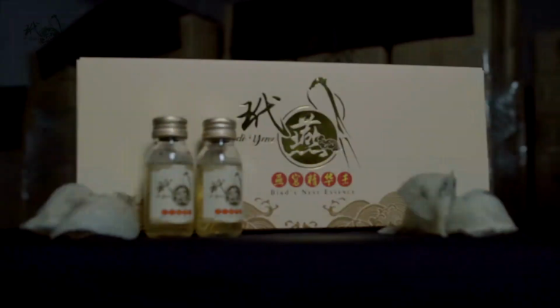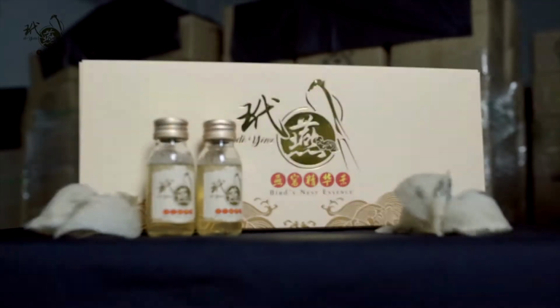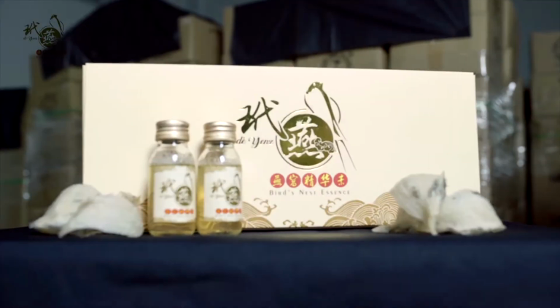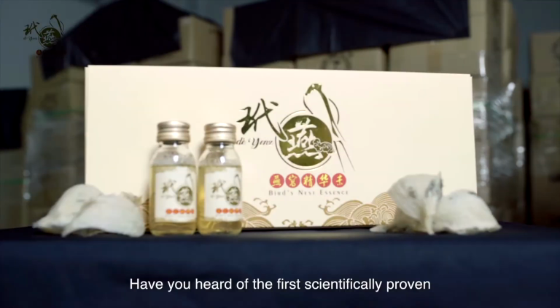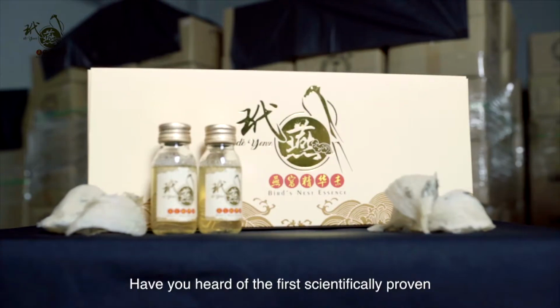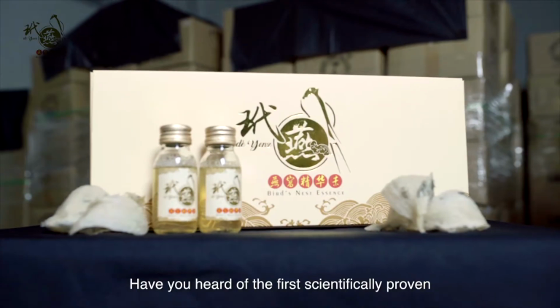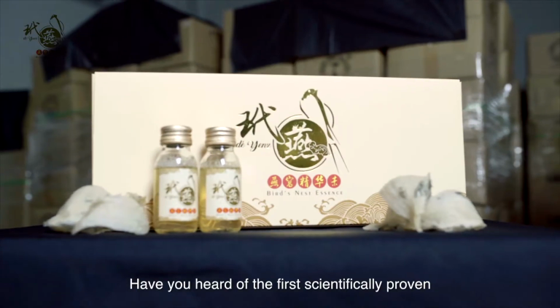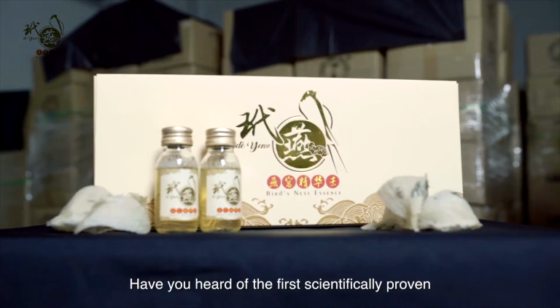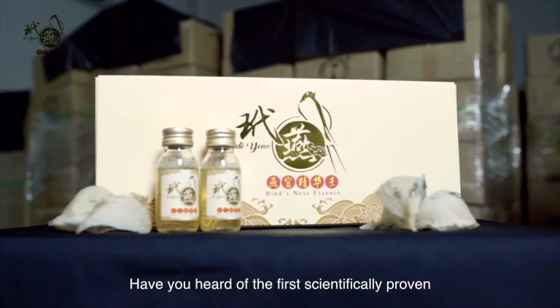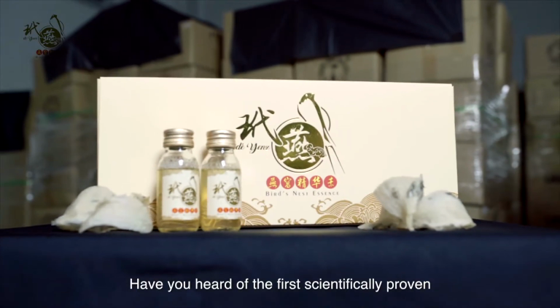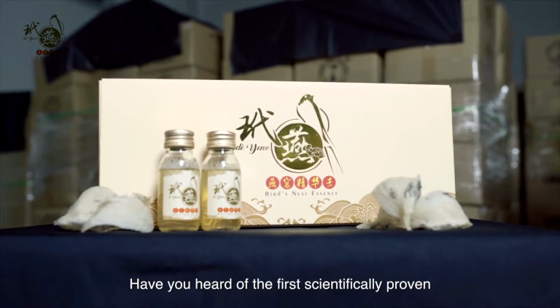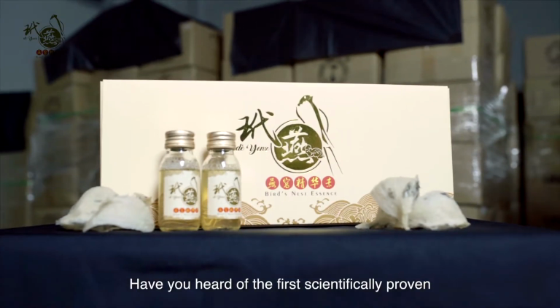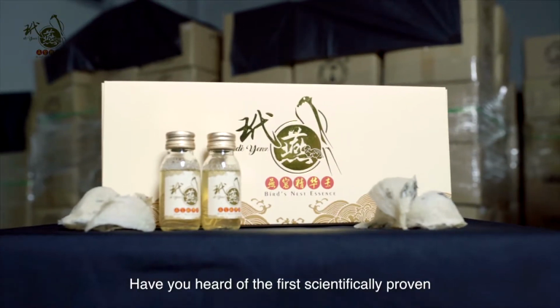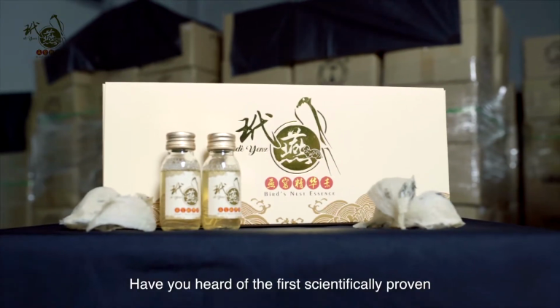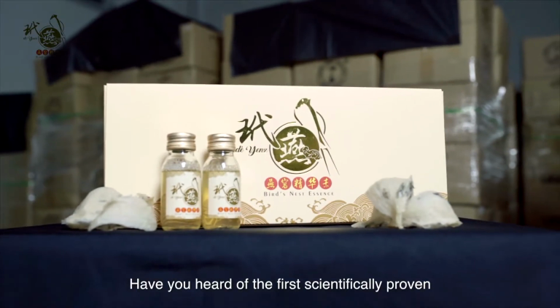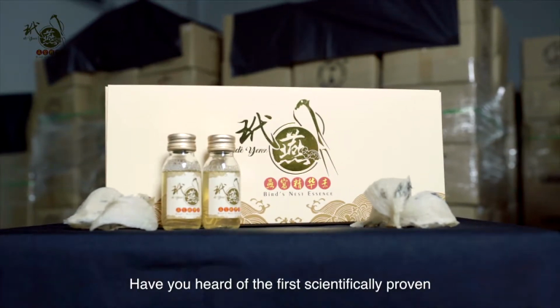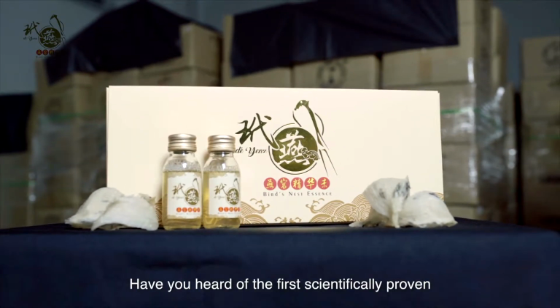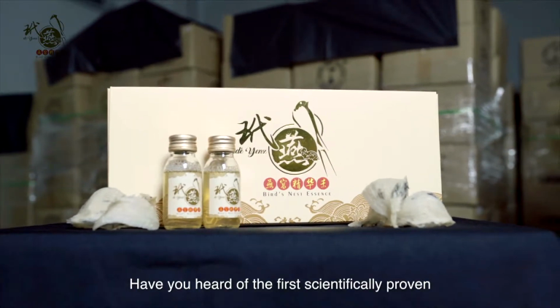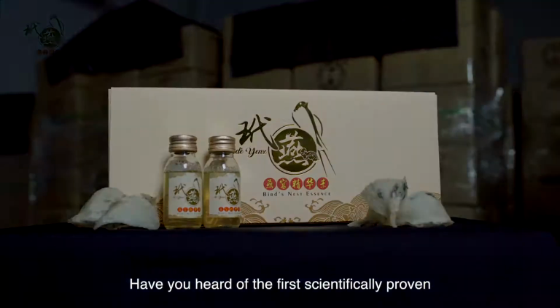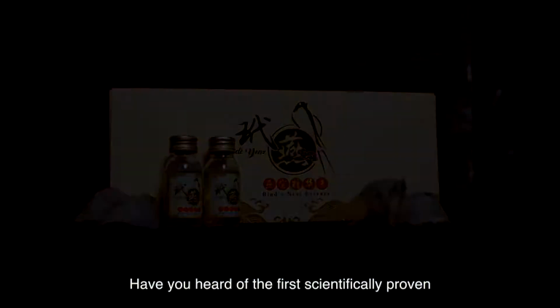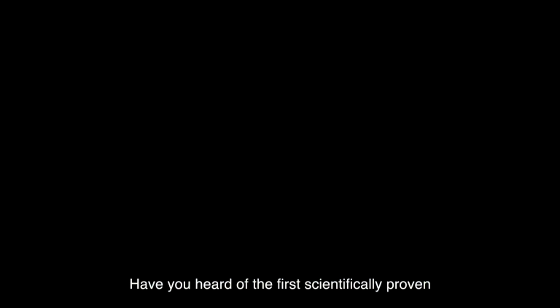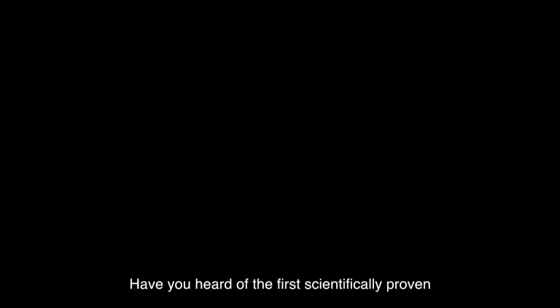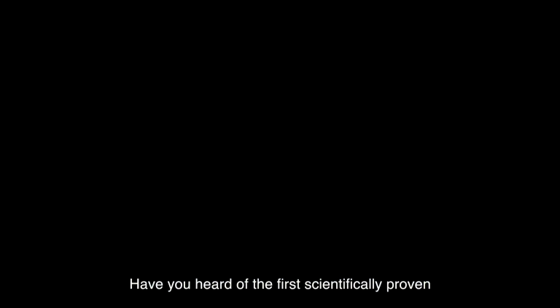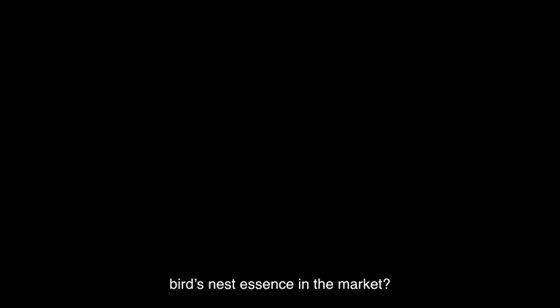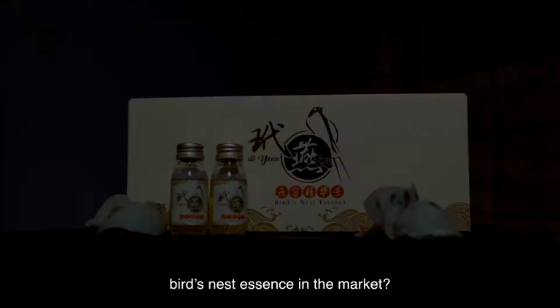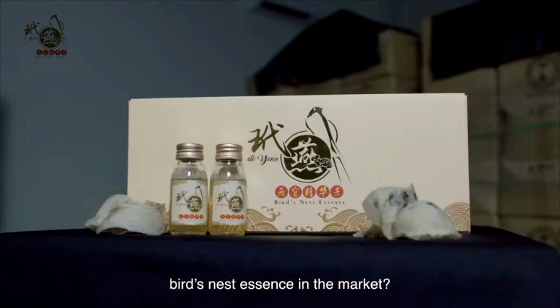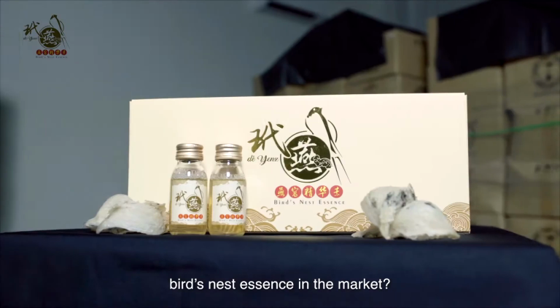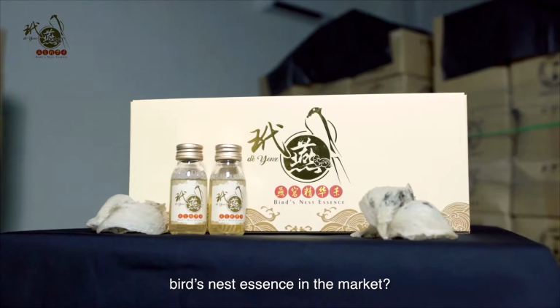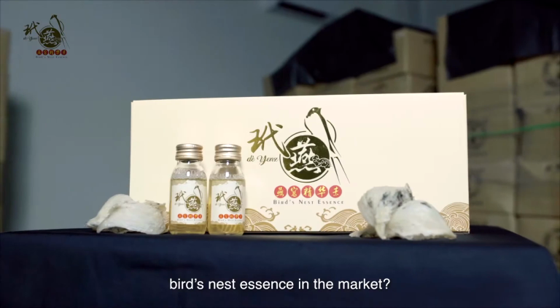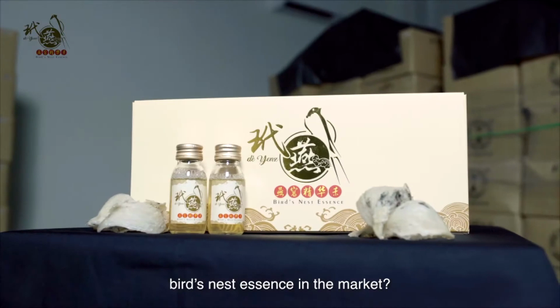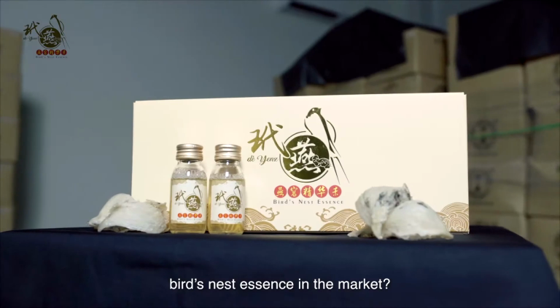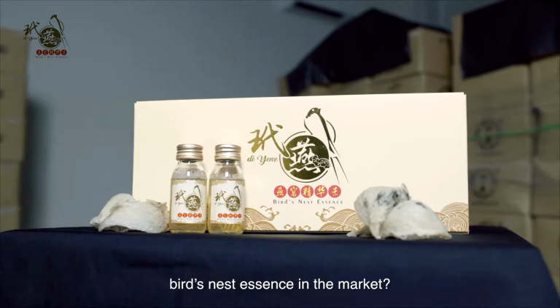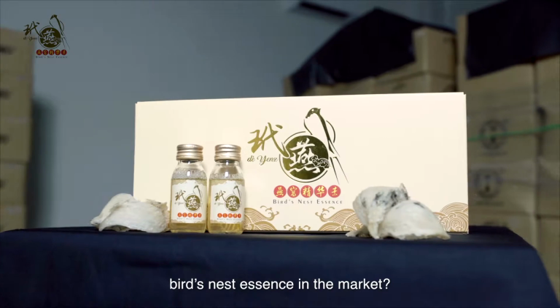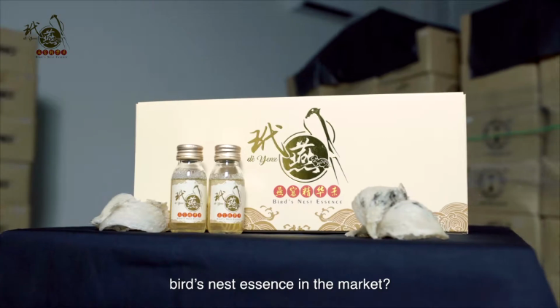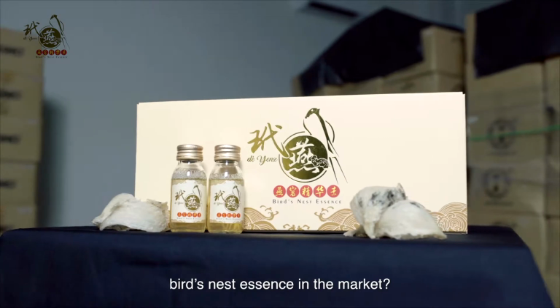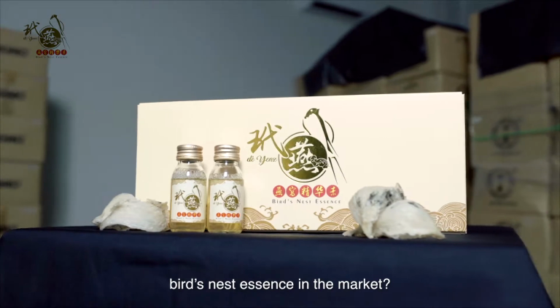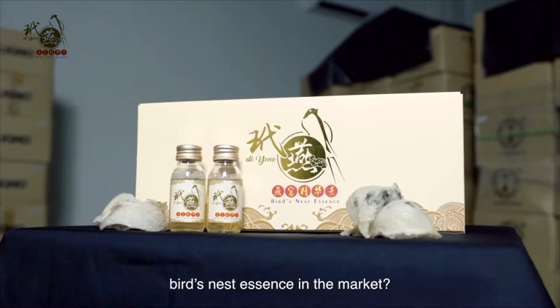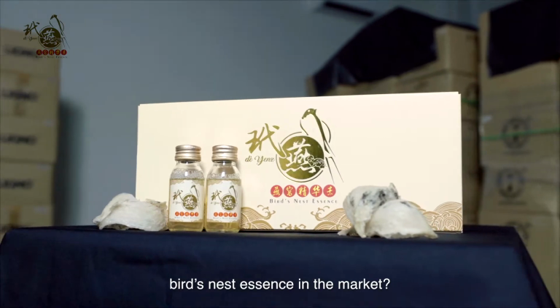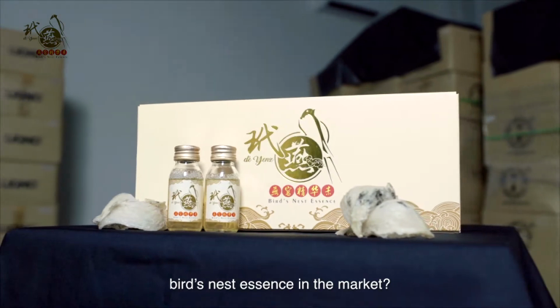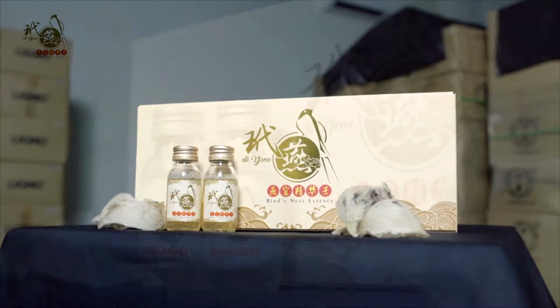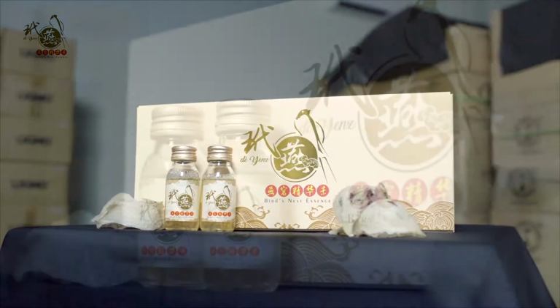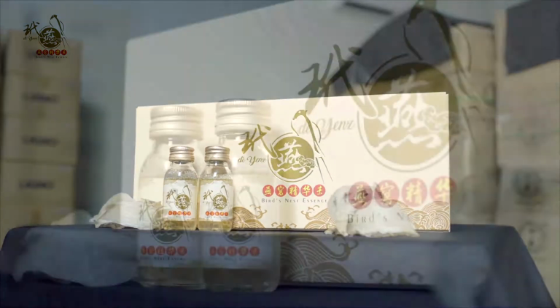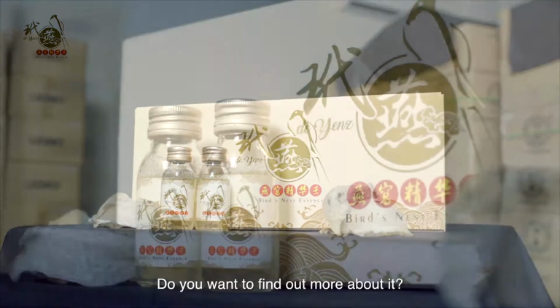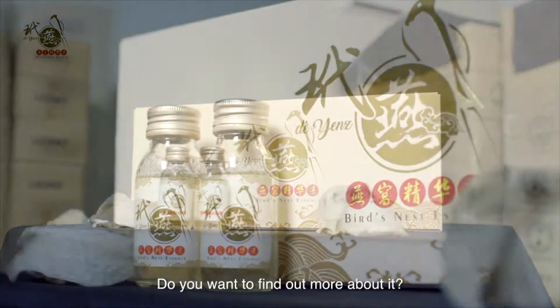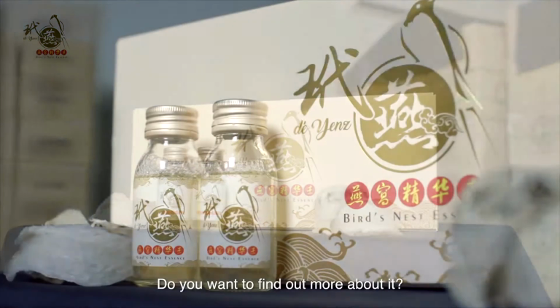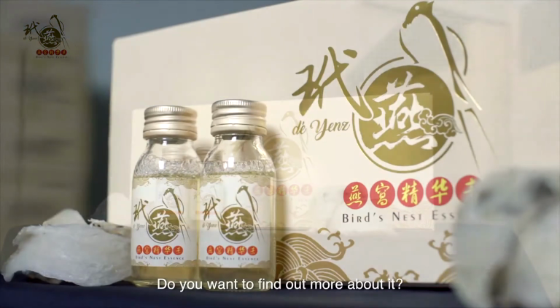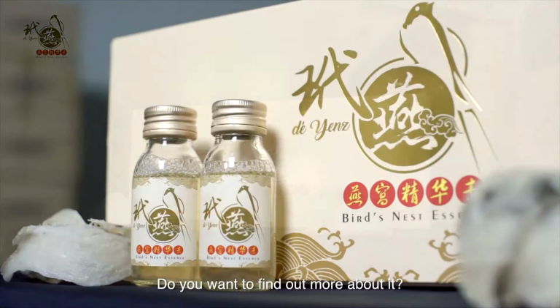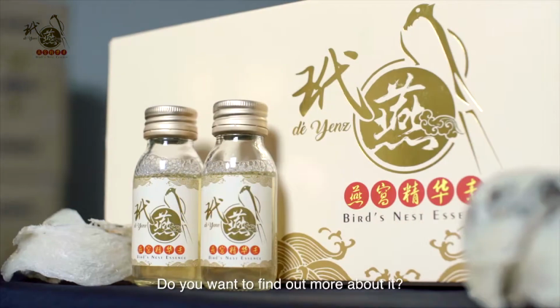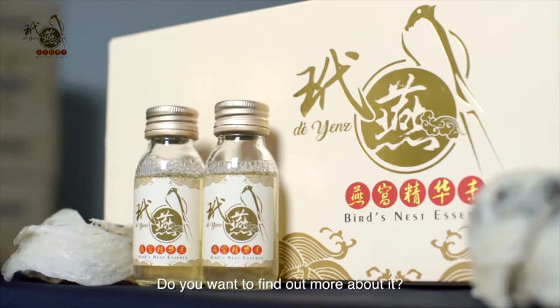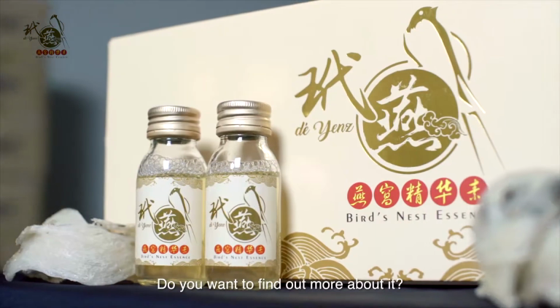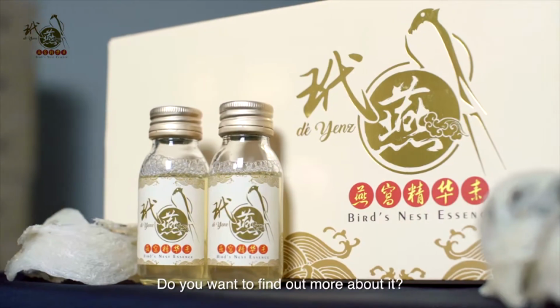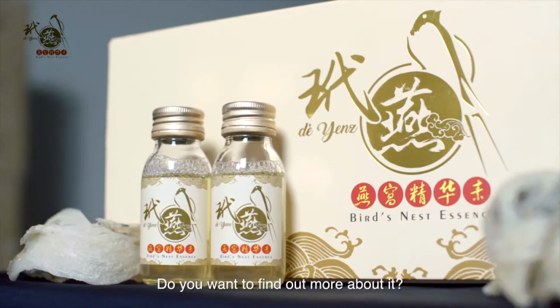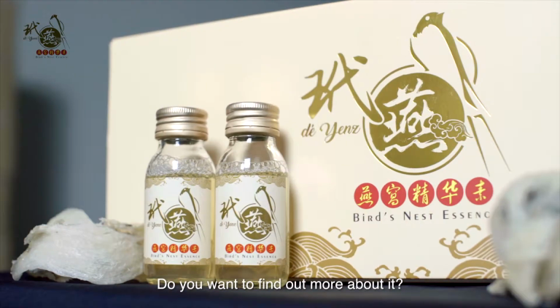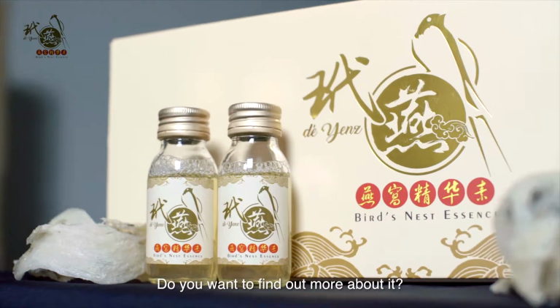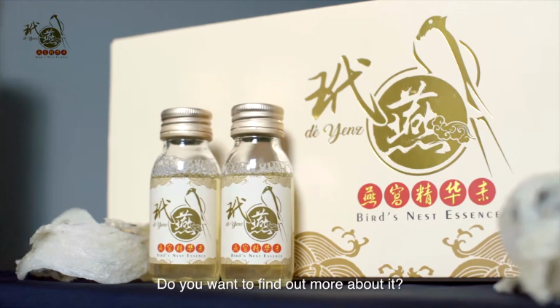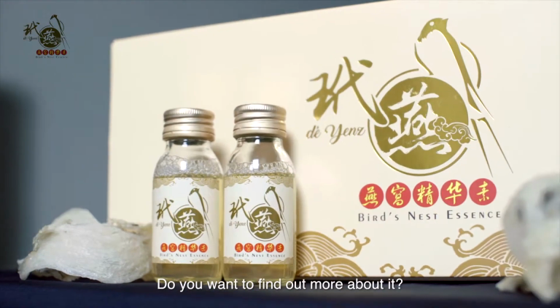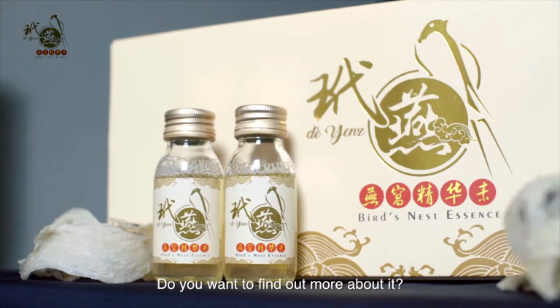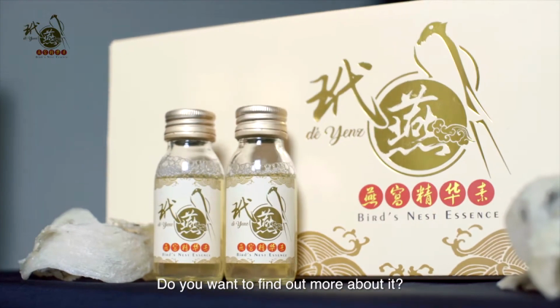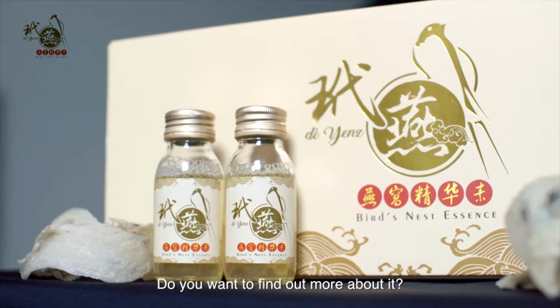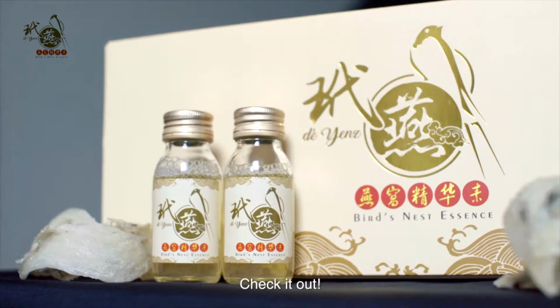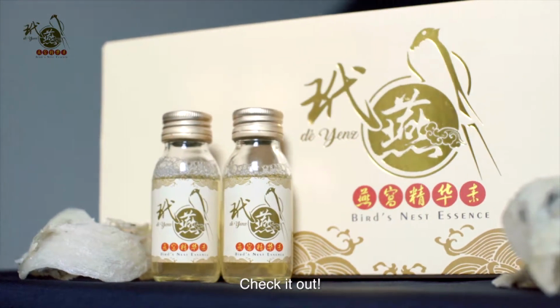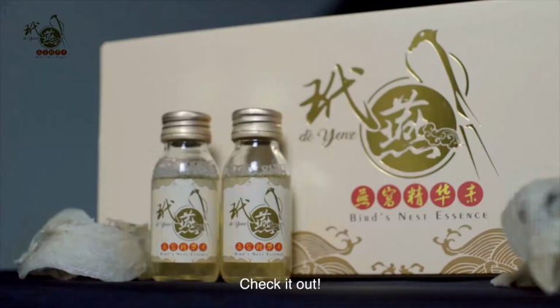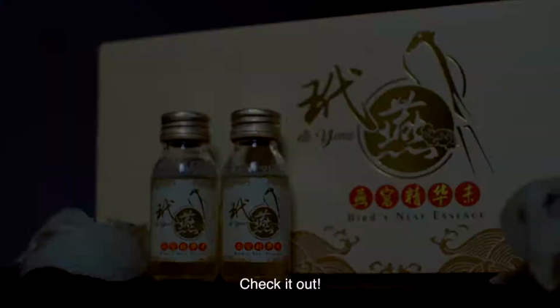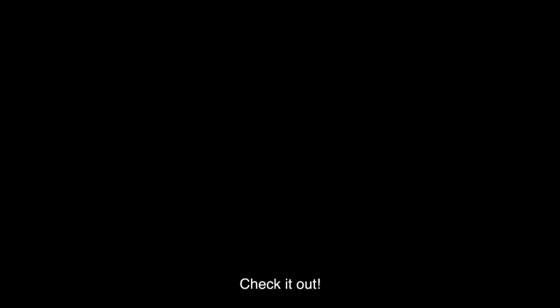Have you heard of the first scientifically proven bird nest essence in the market? Do you want to find out more about it? Check it out!